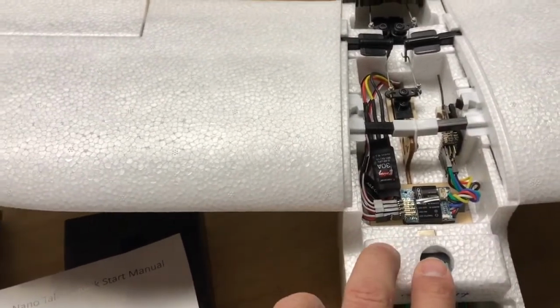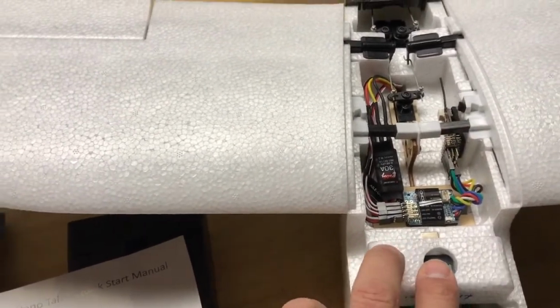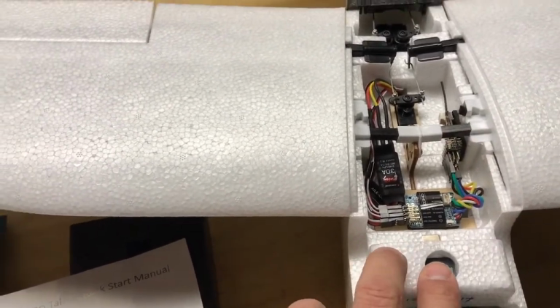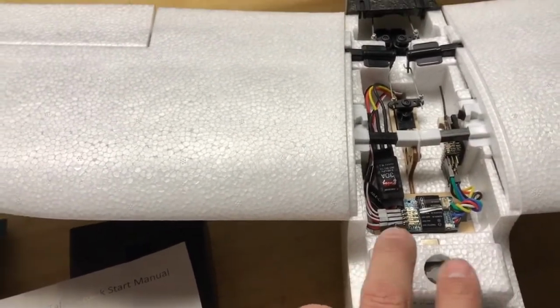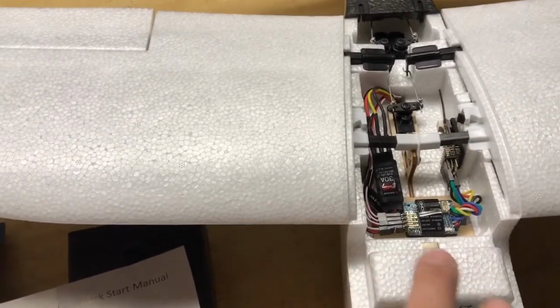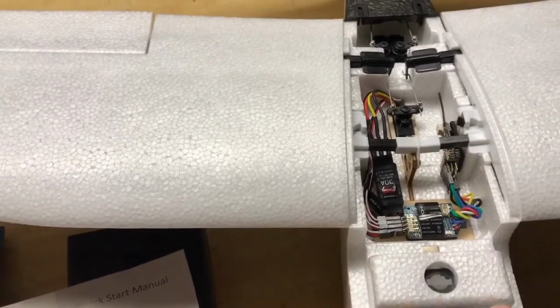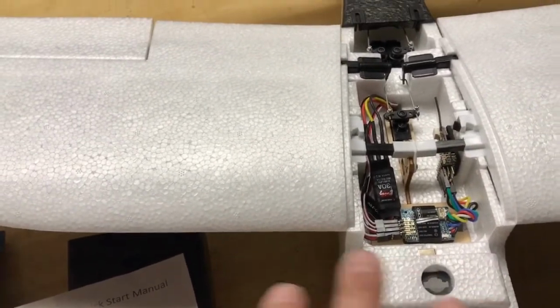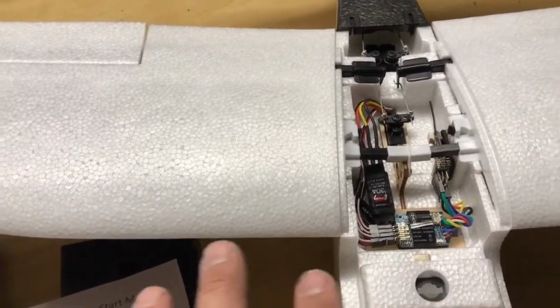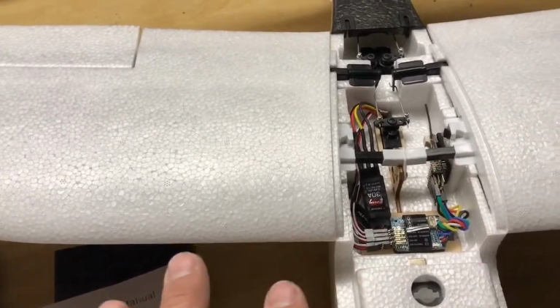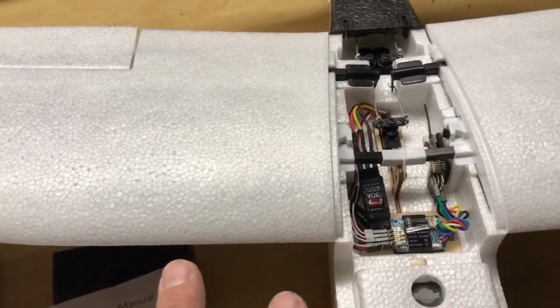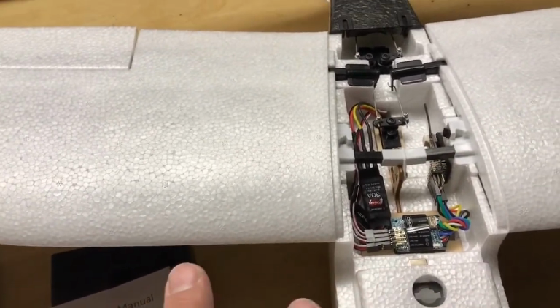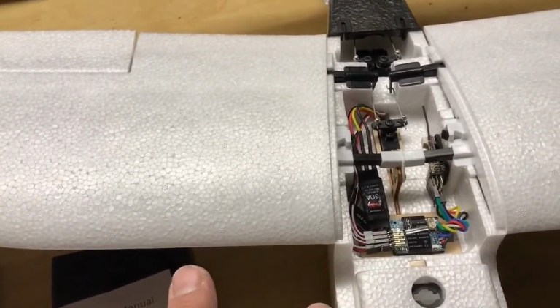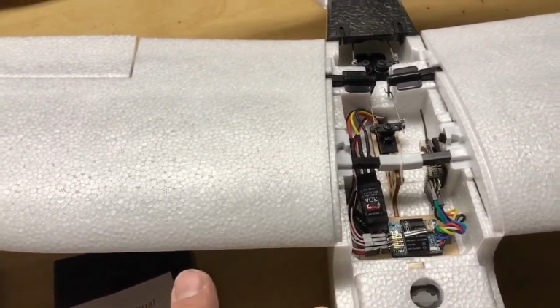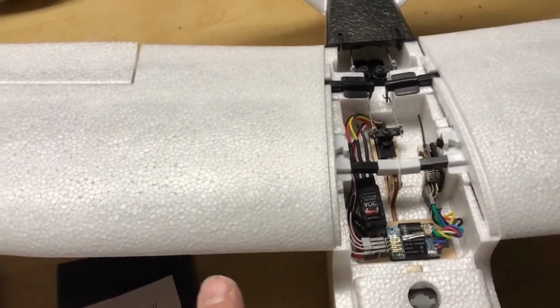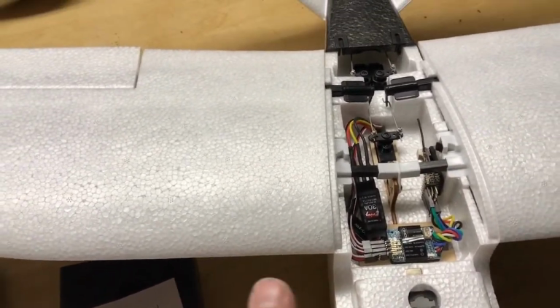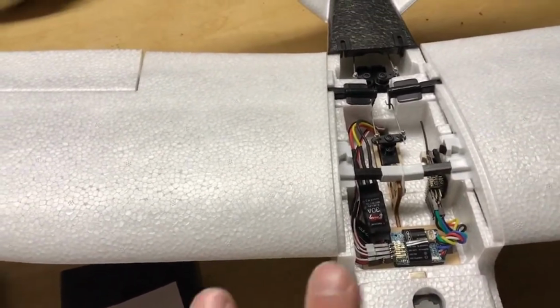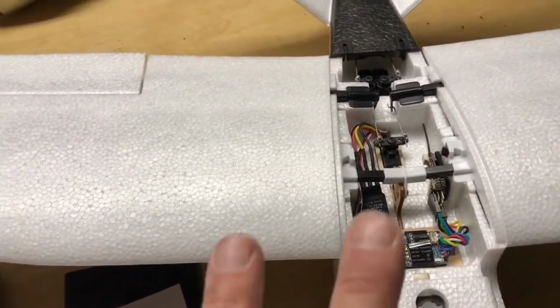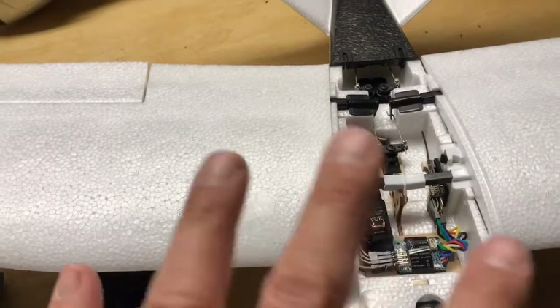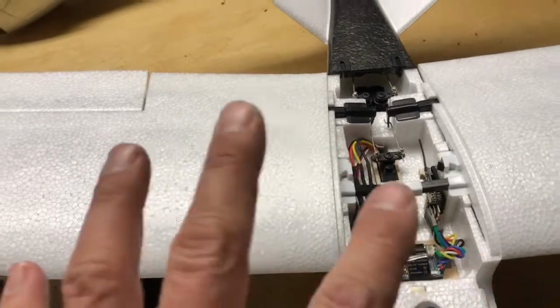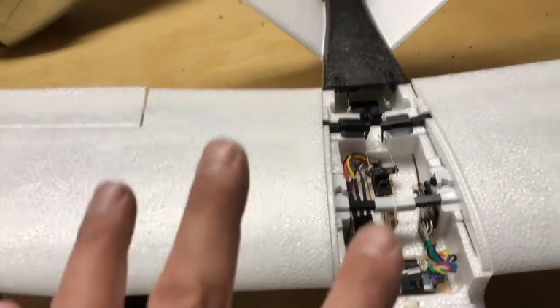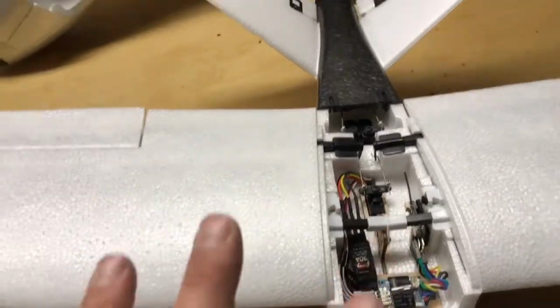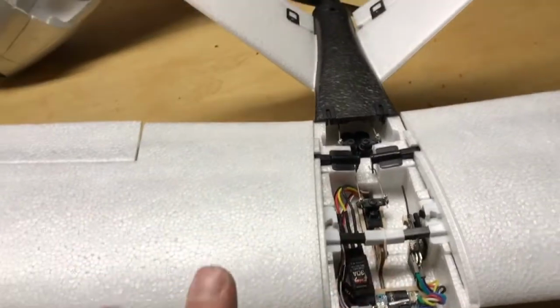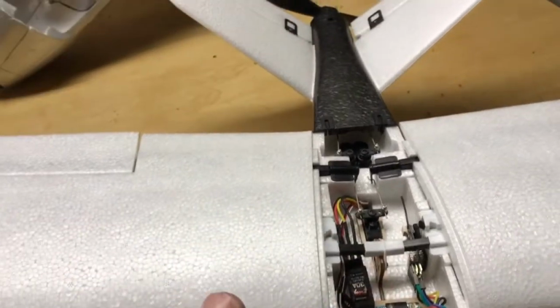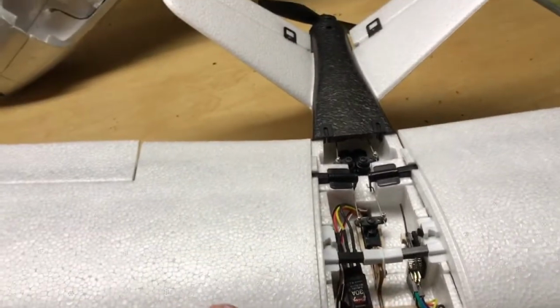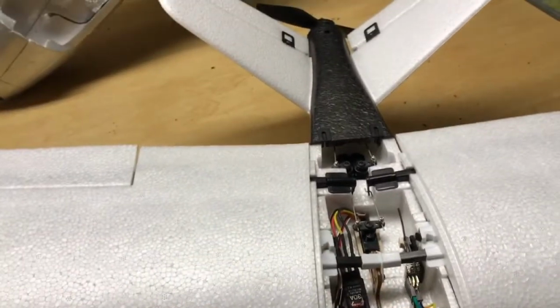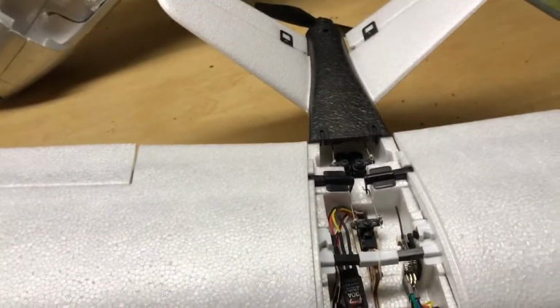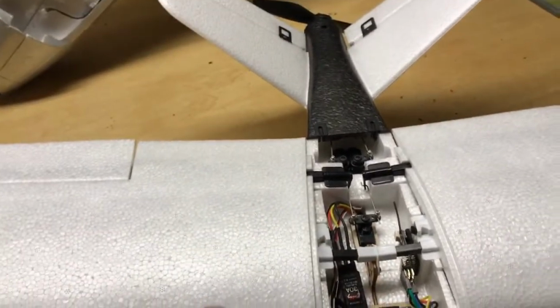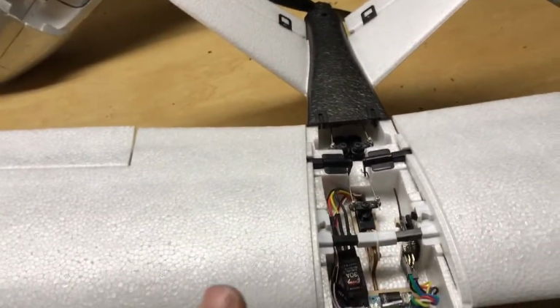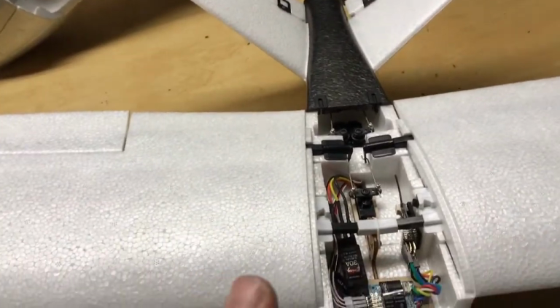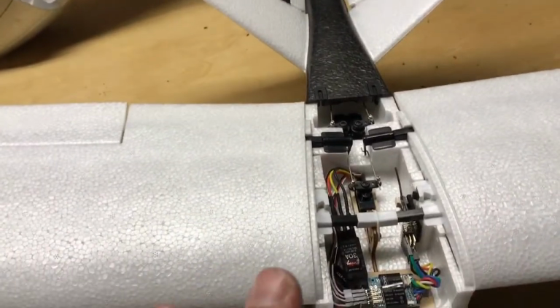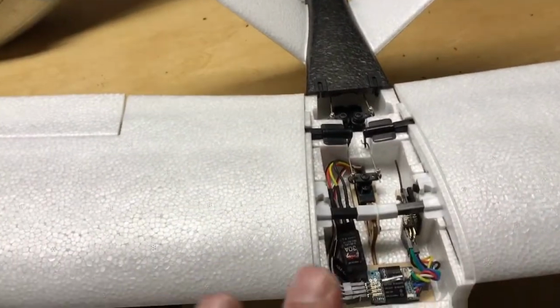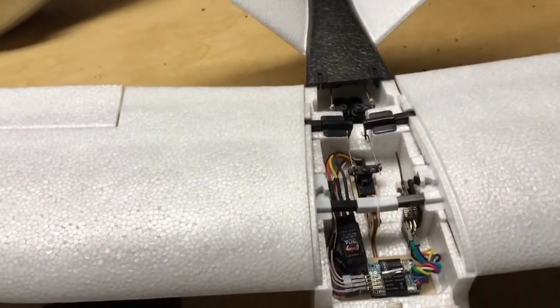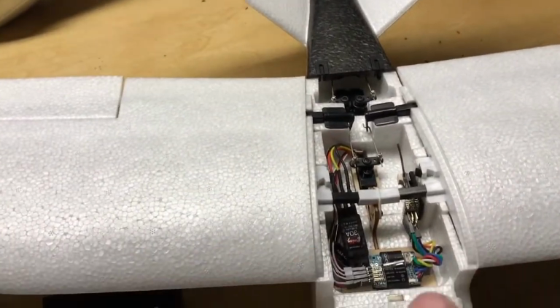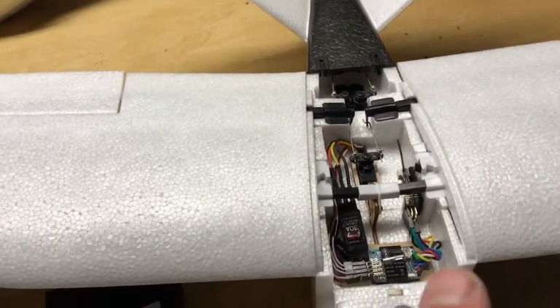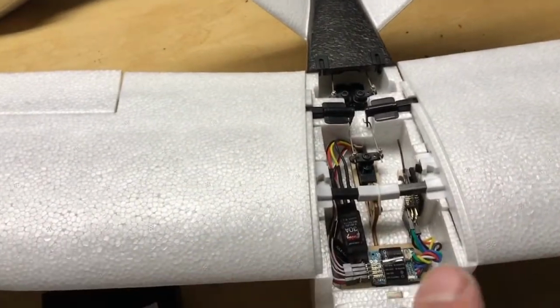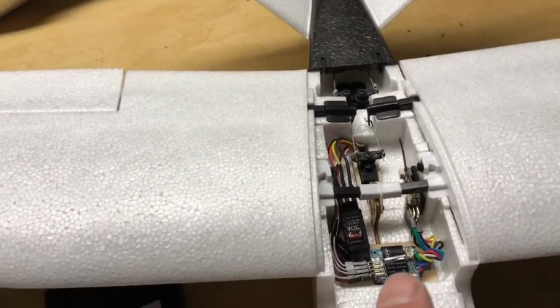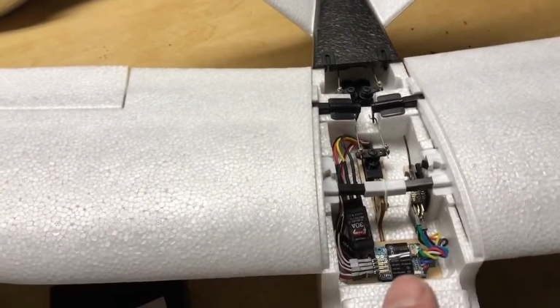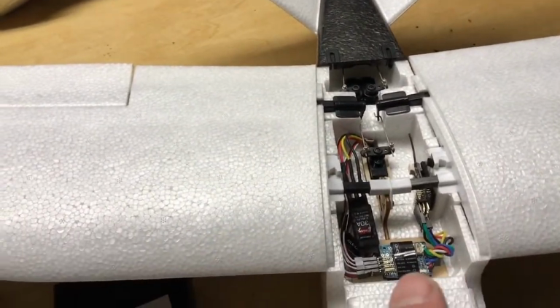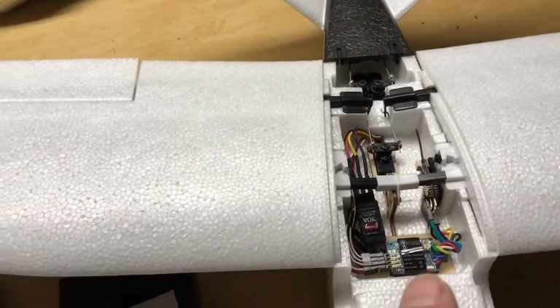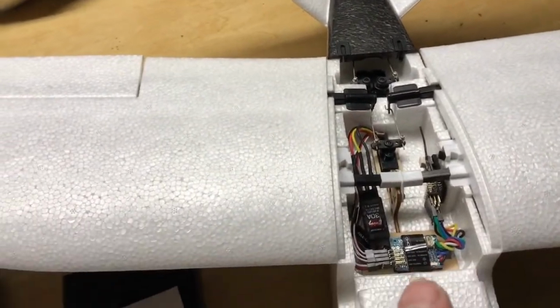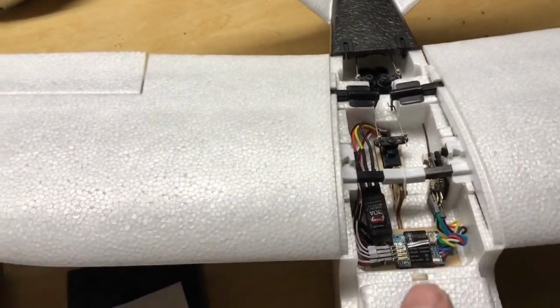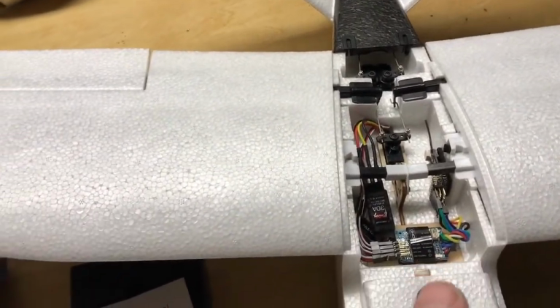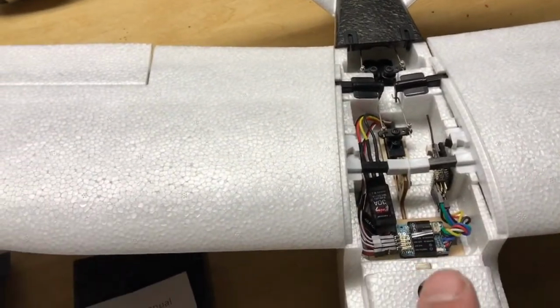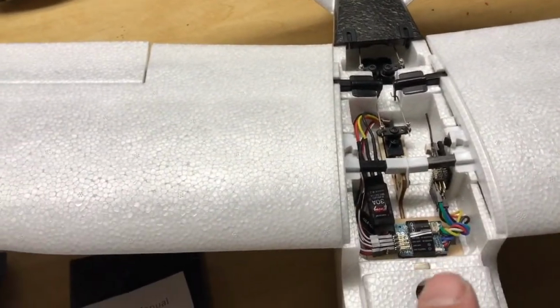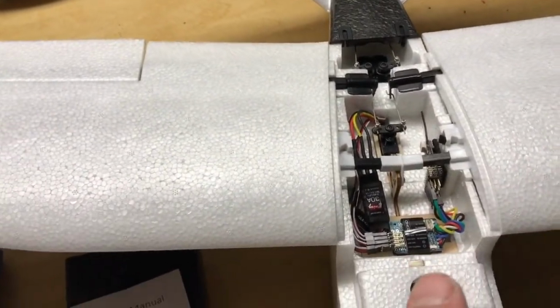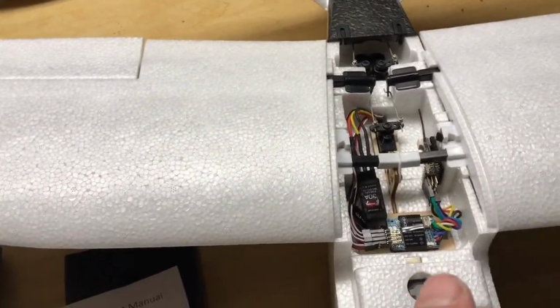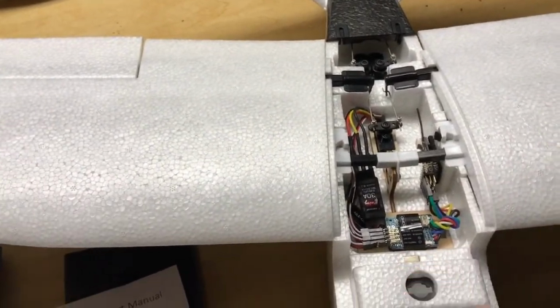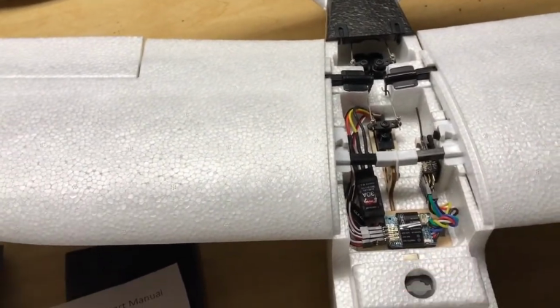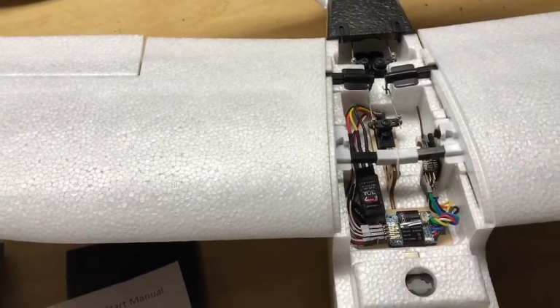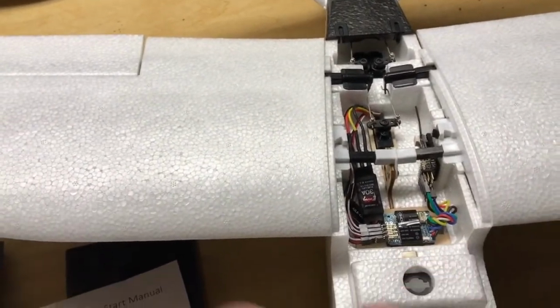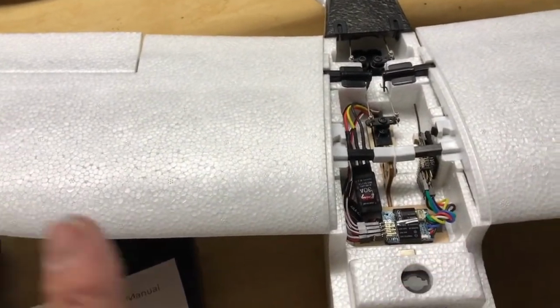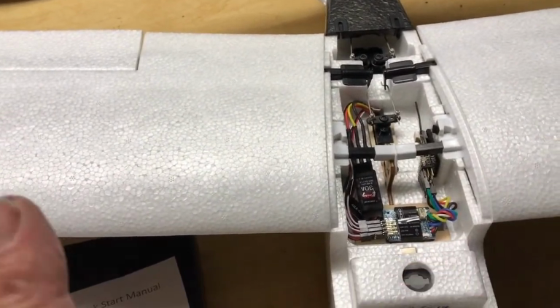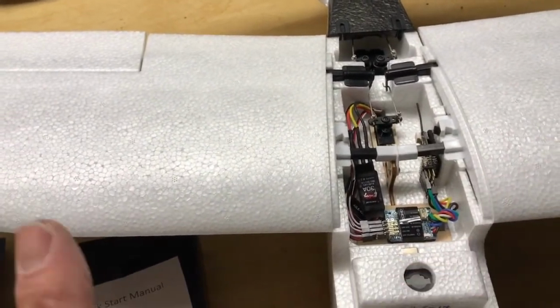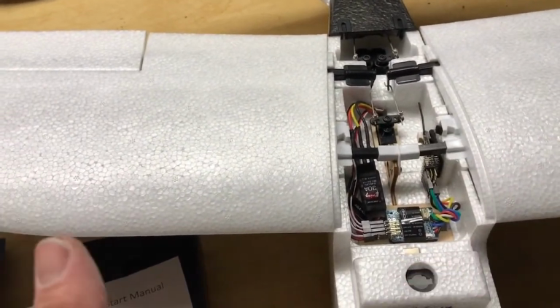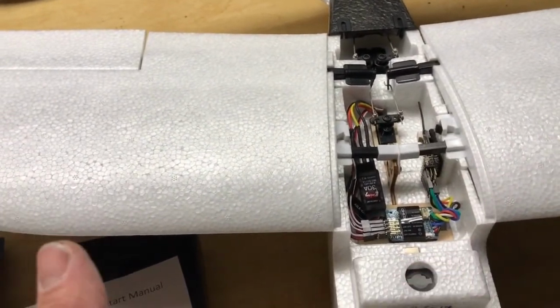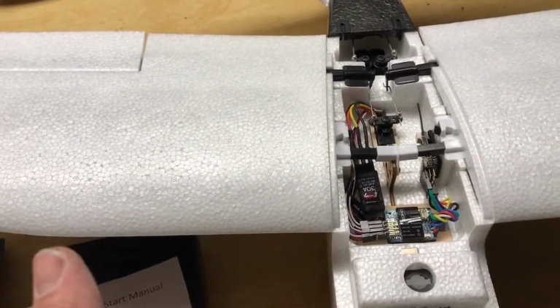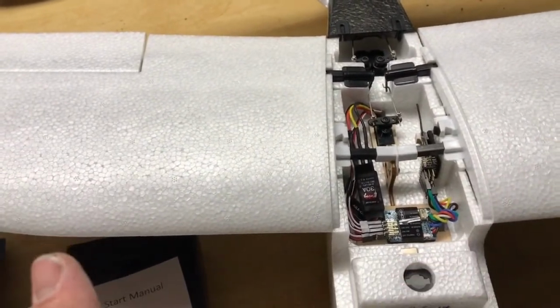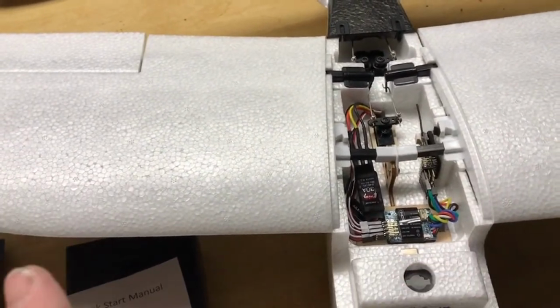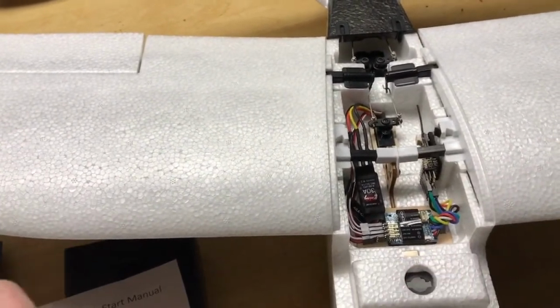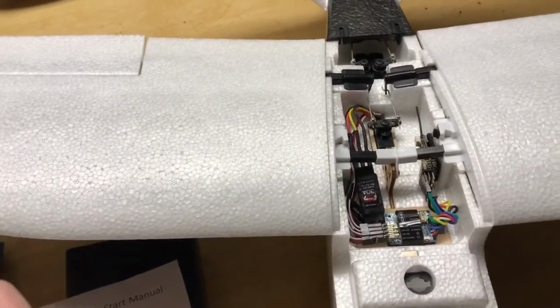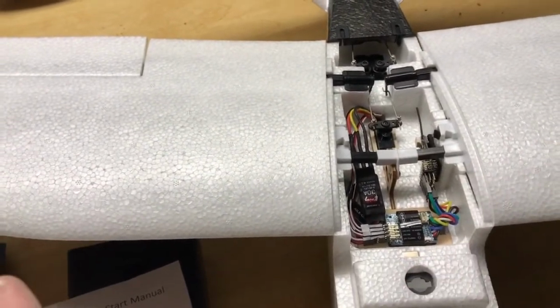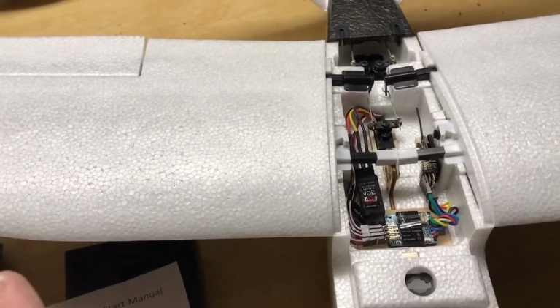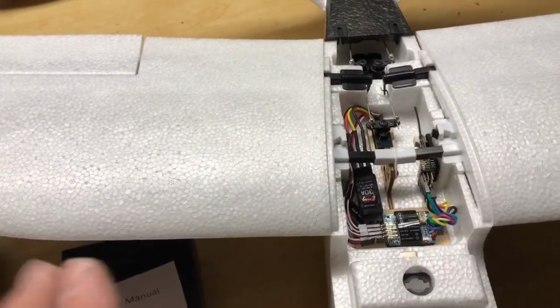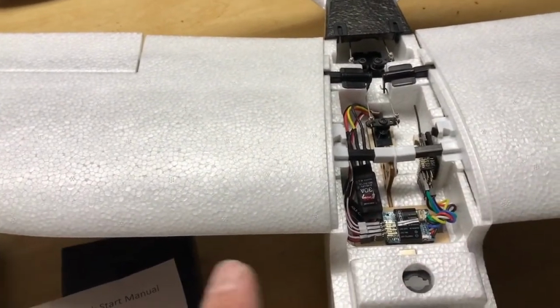When I was setting things up I wasn't getting the correct controls, but as soon as I took it off V-tail and put it on standard tail, everything worked correctly.